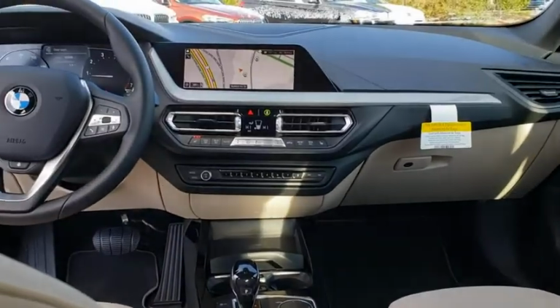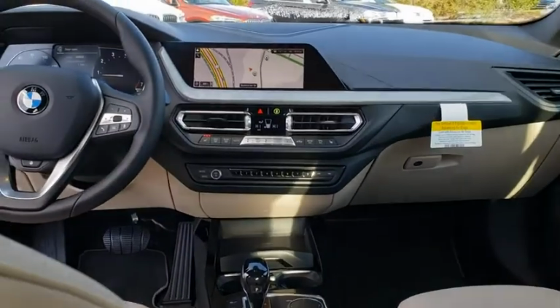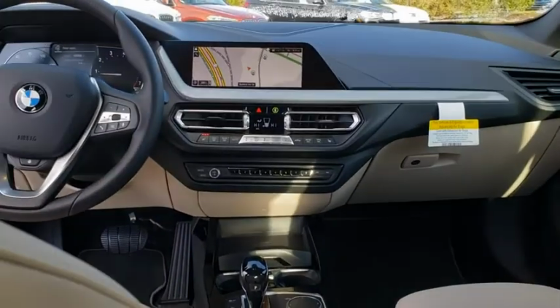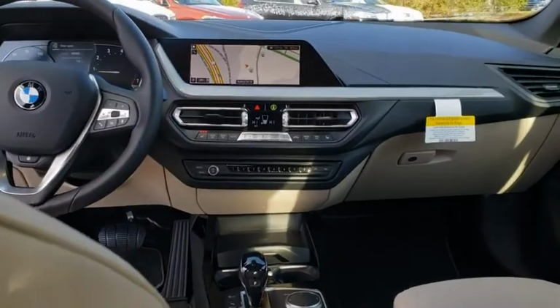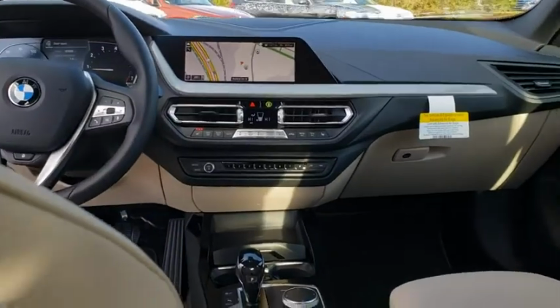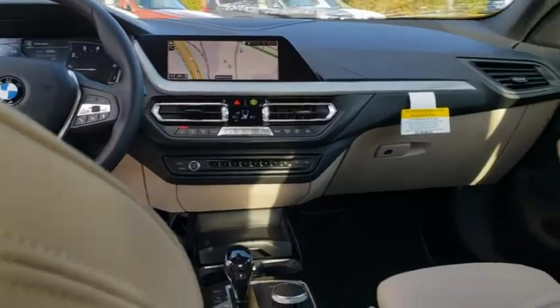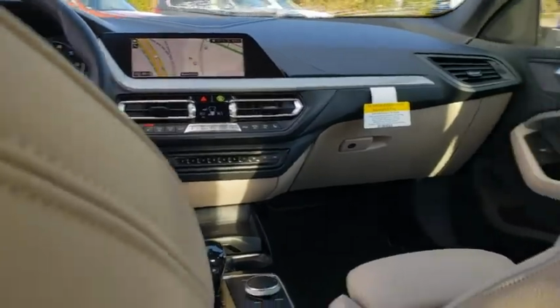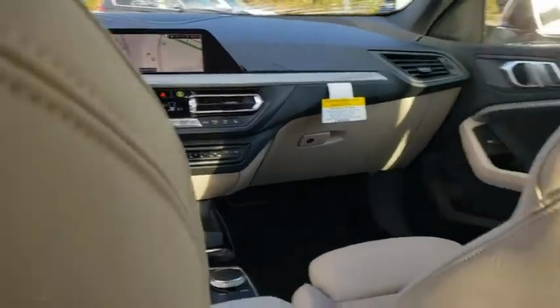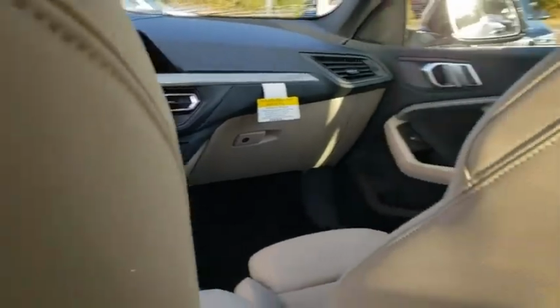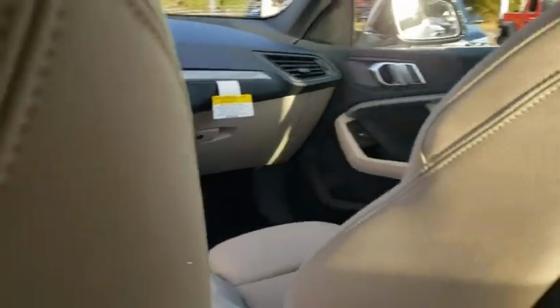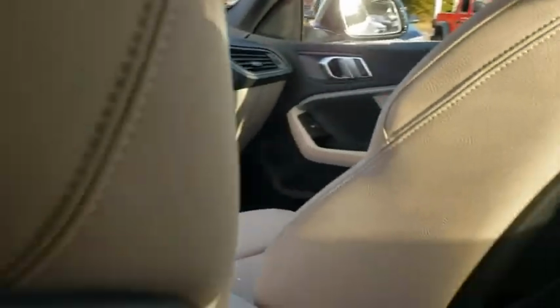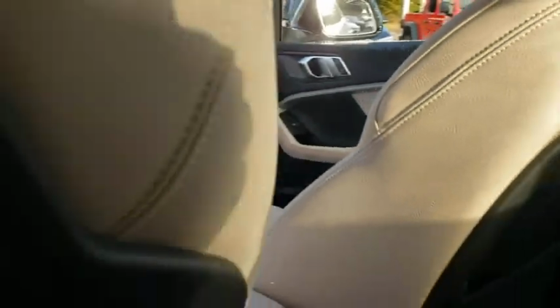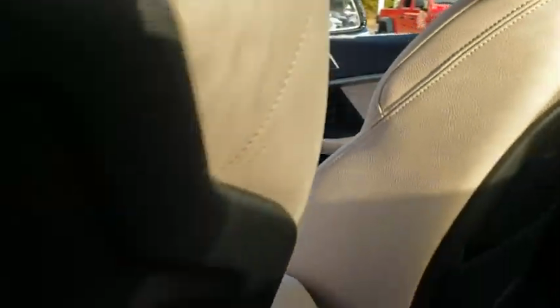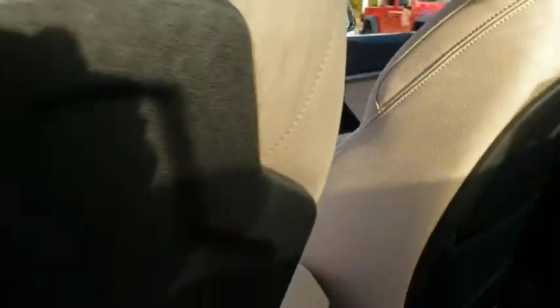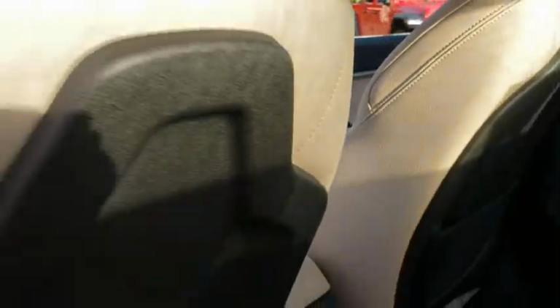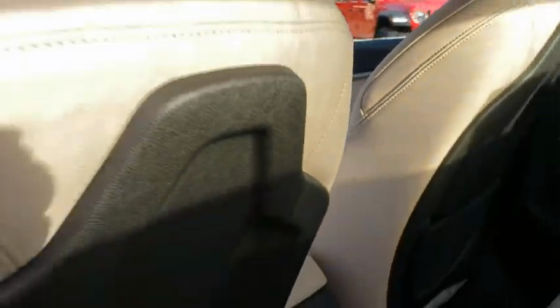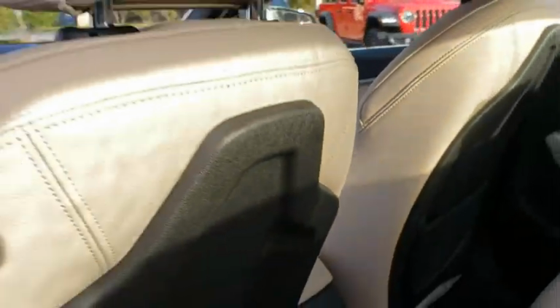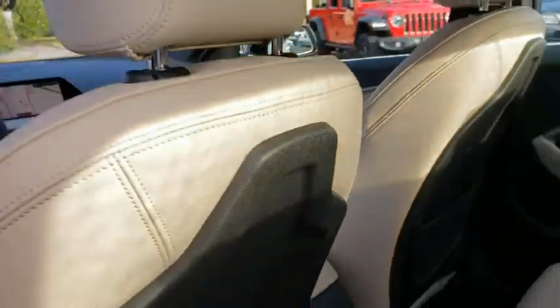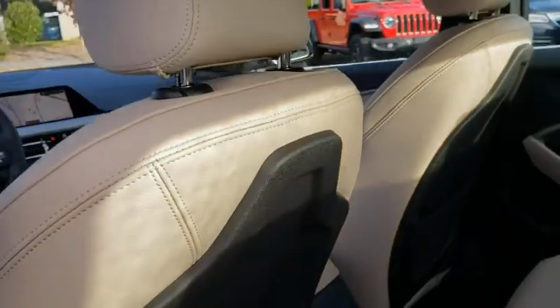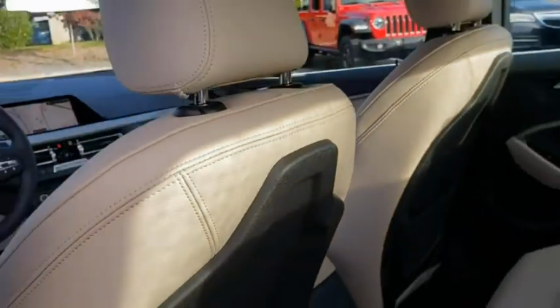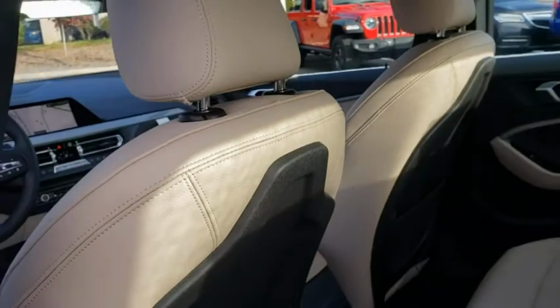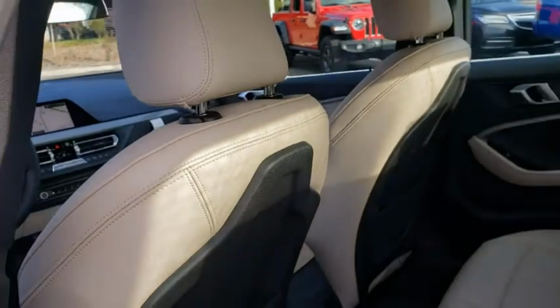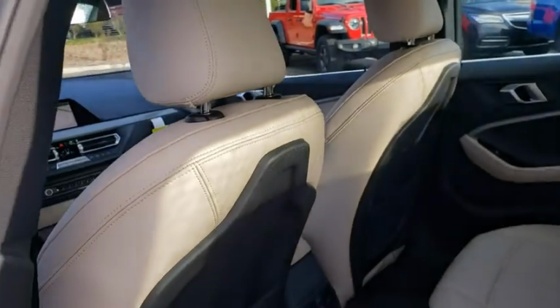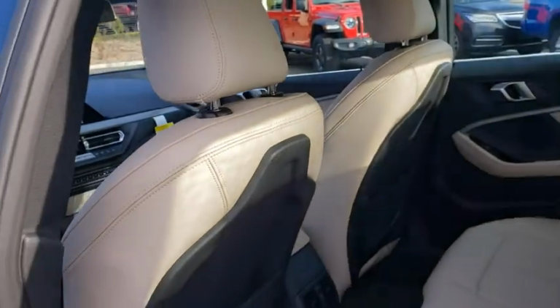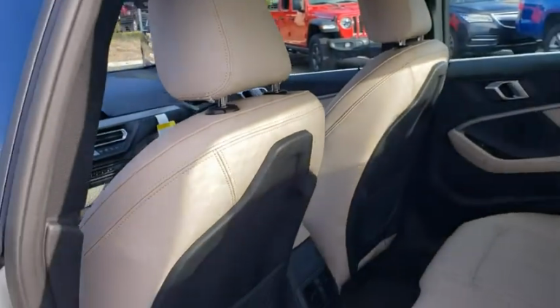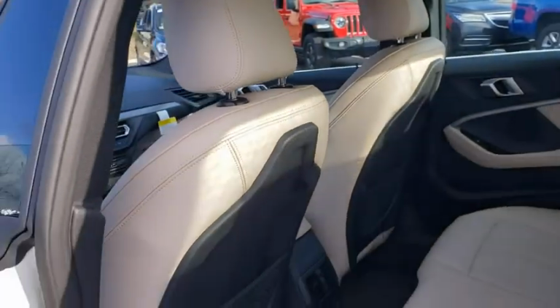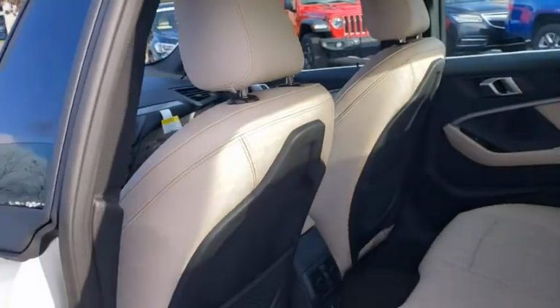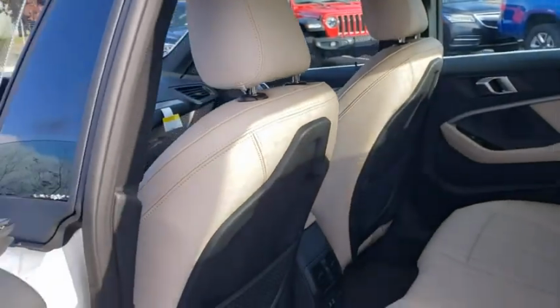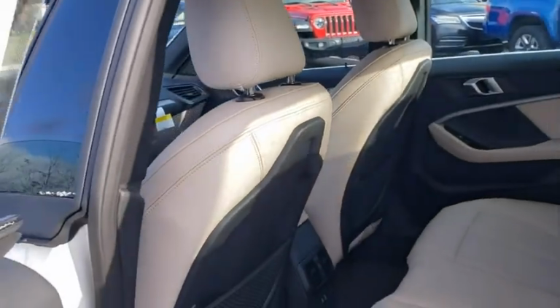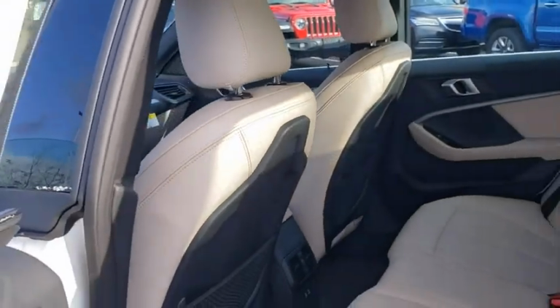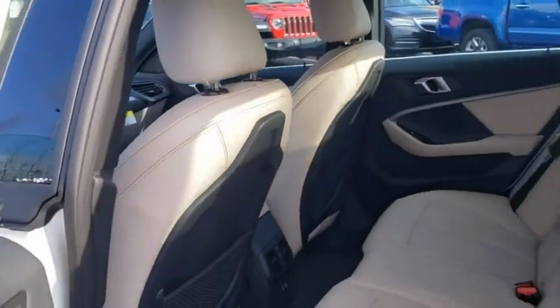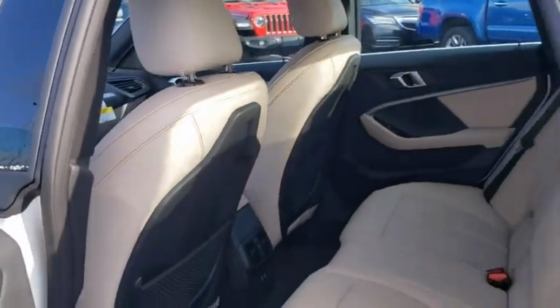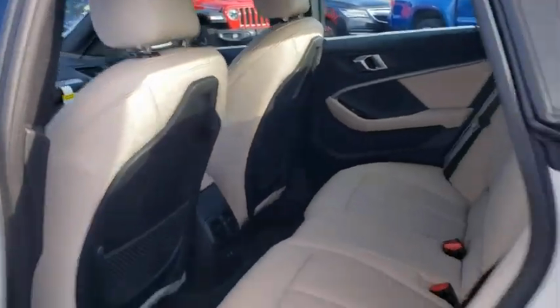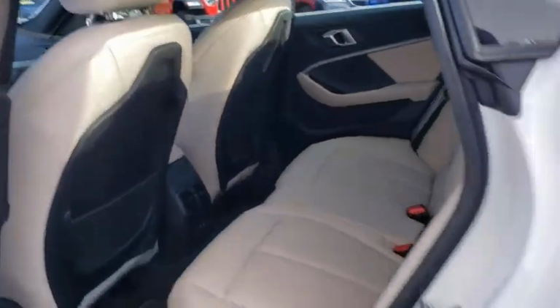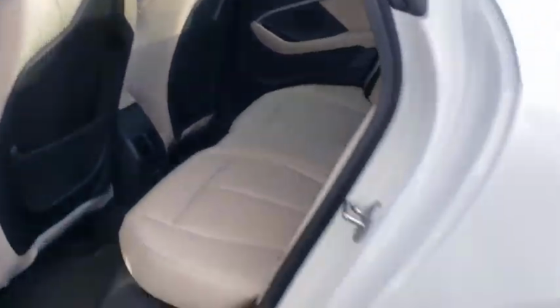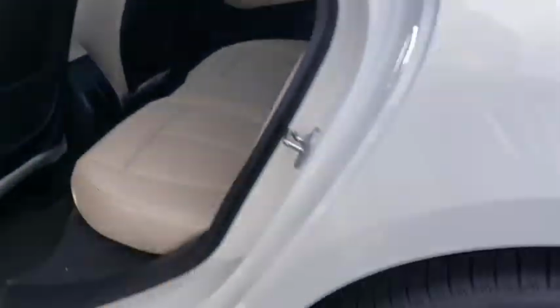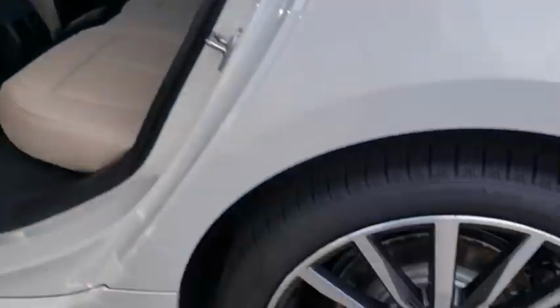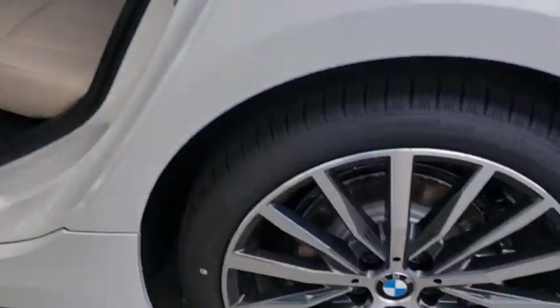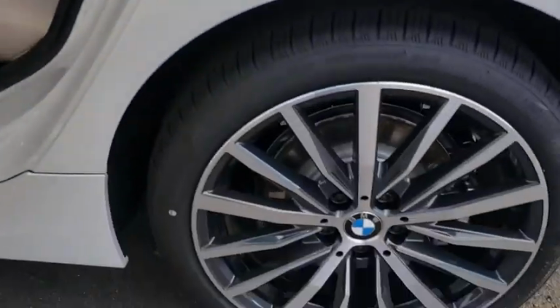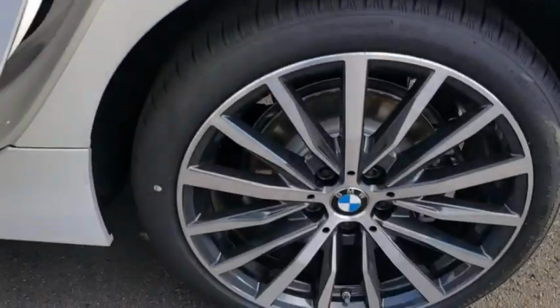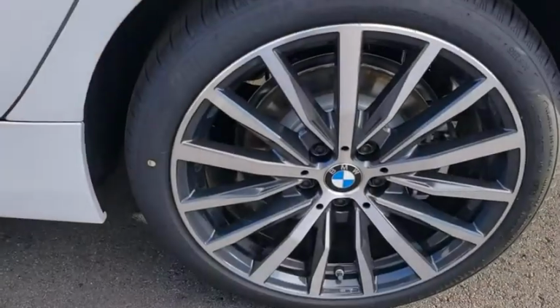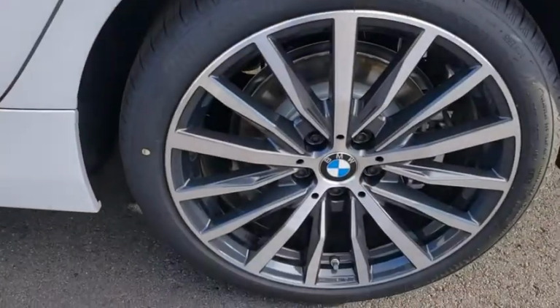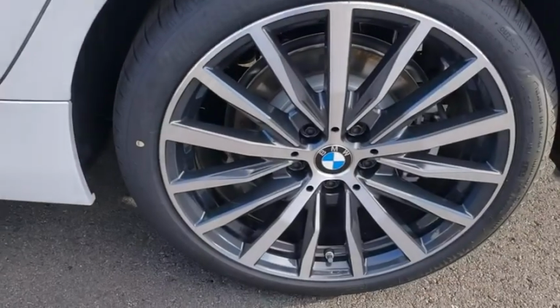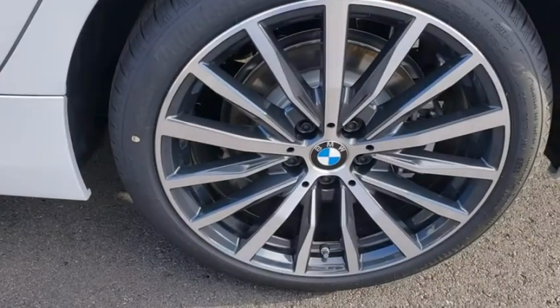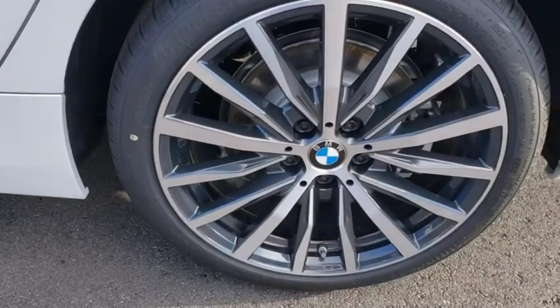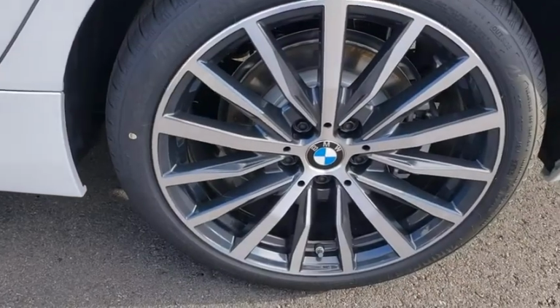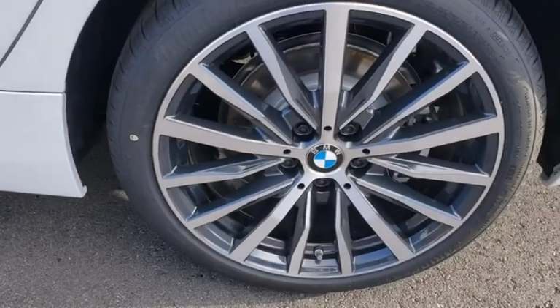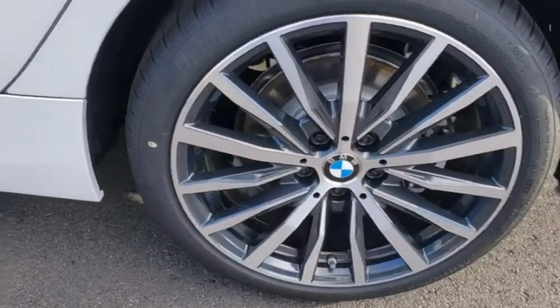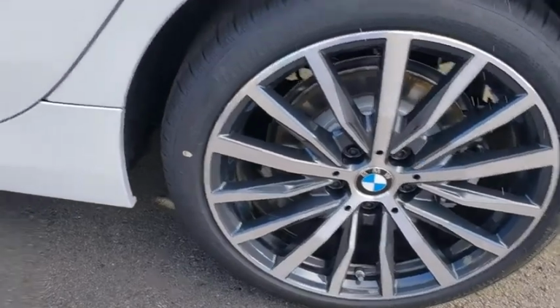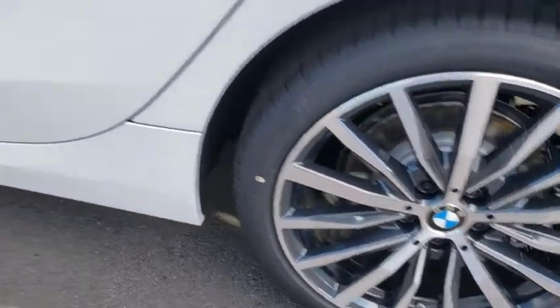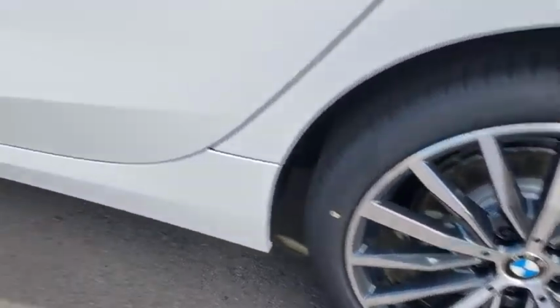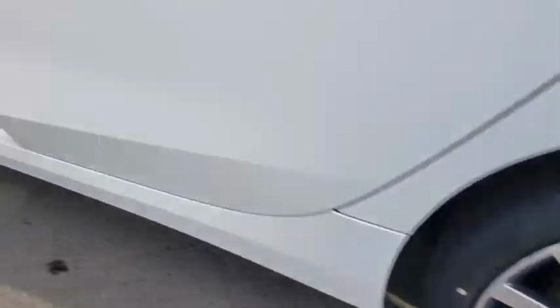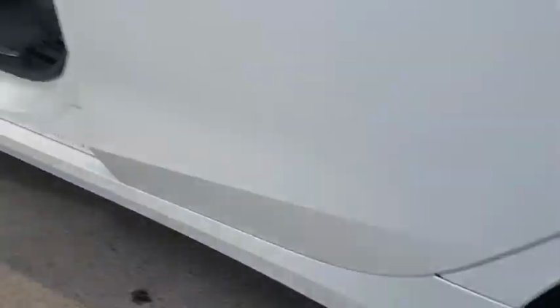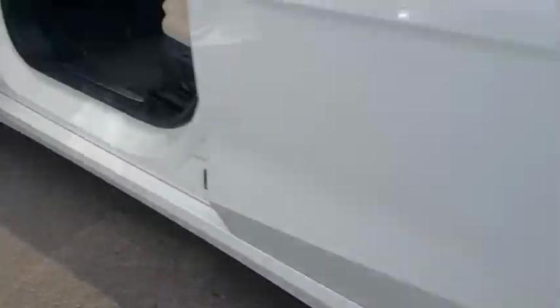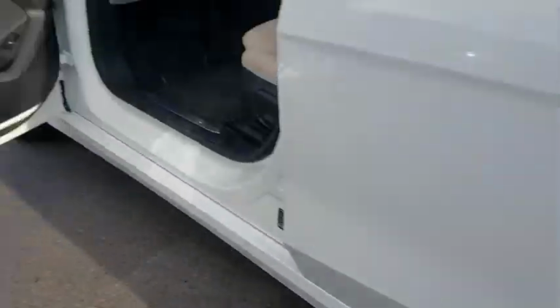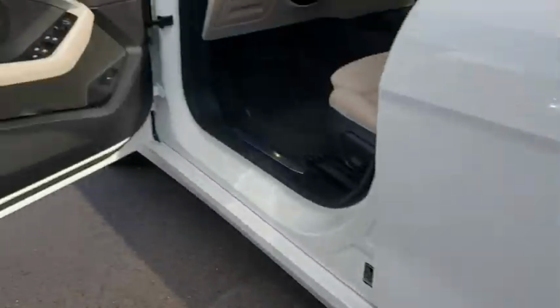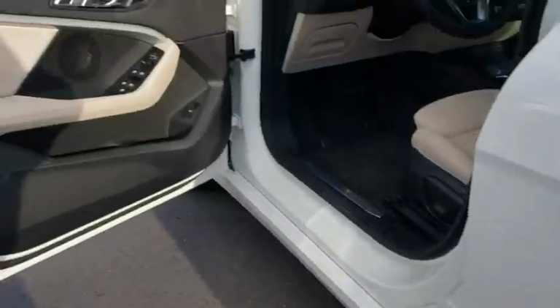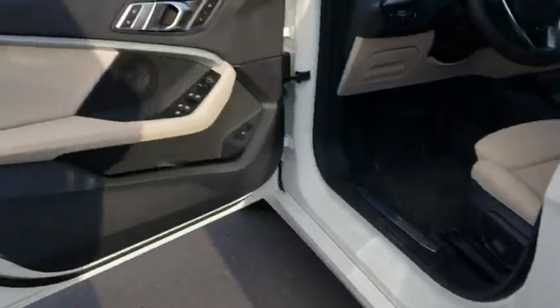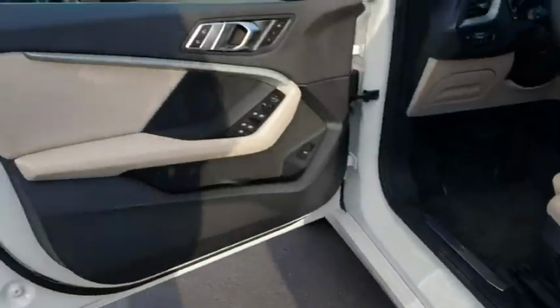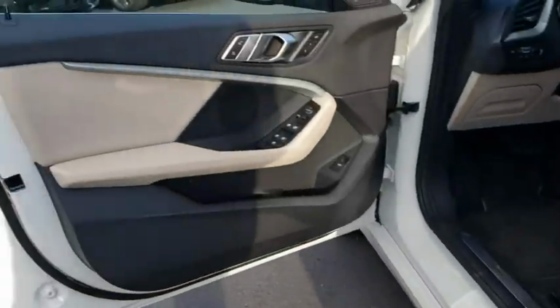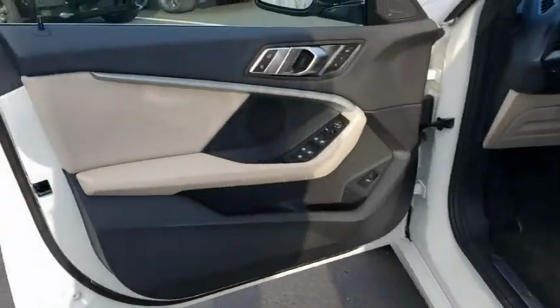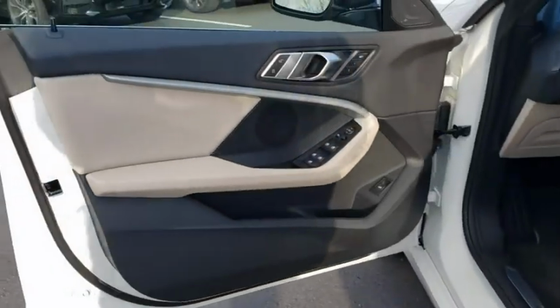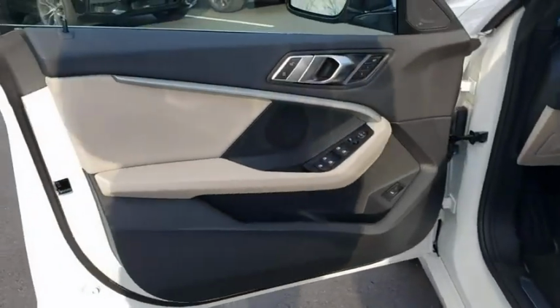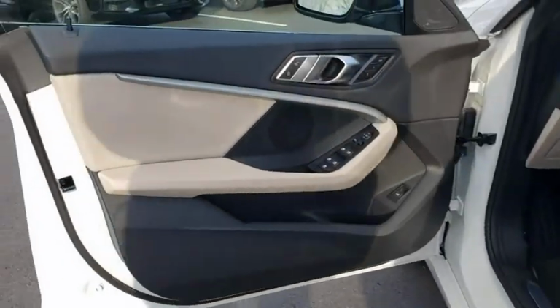Bluetooth, power steering, adjustable steering wheel, keyless start, auto-dimming rear-view mirror, floor mats, aluminum wheels.